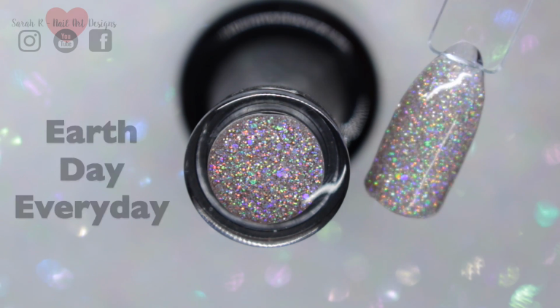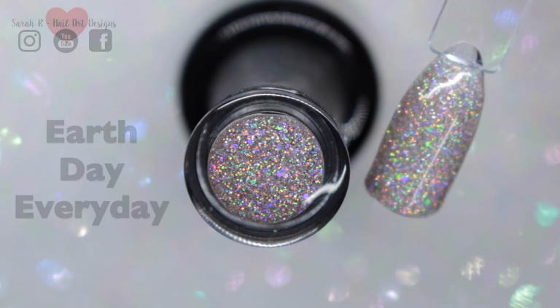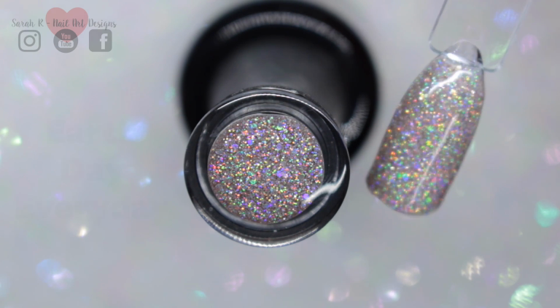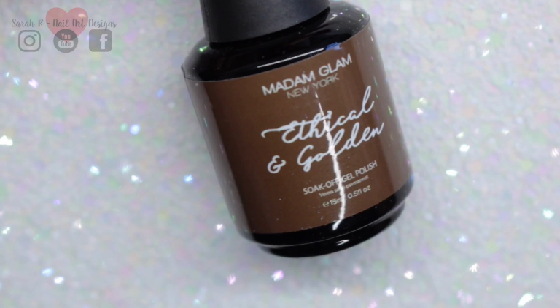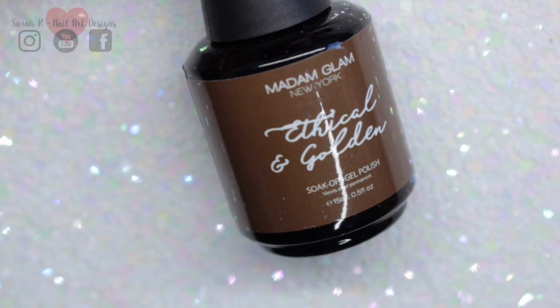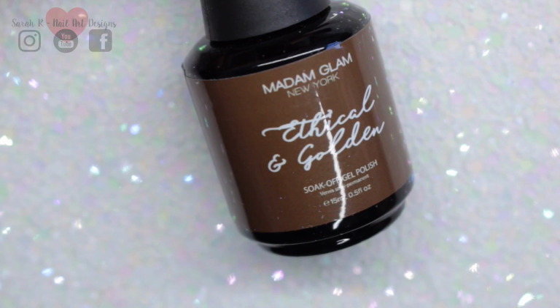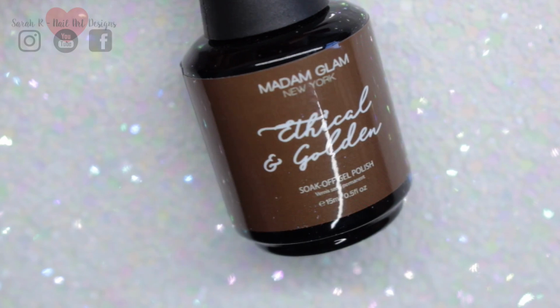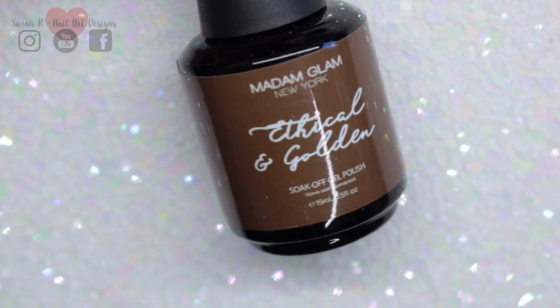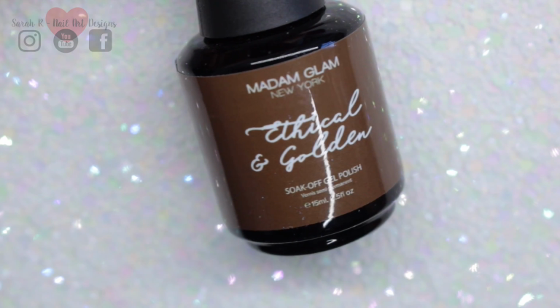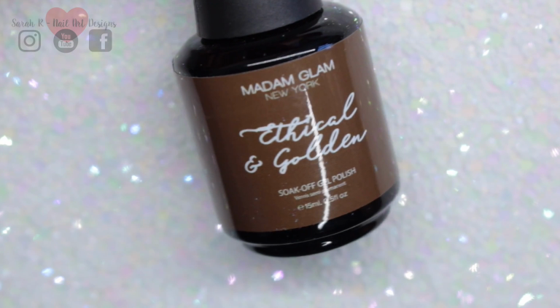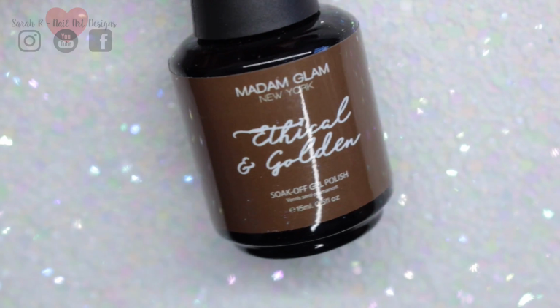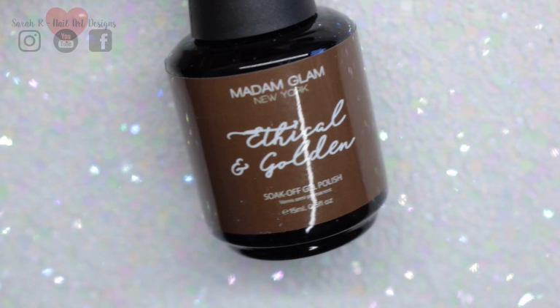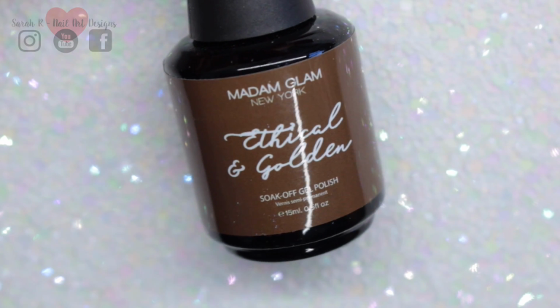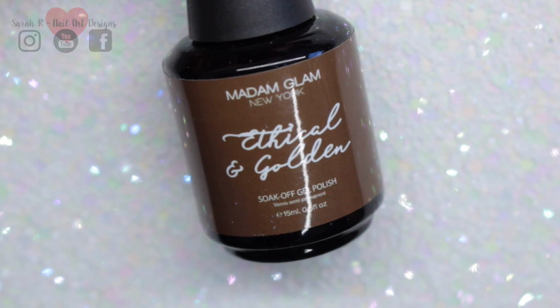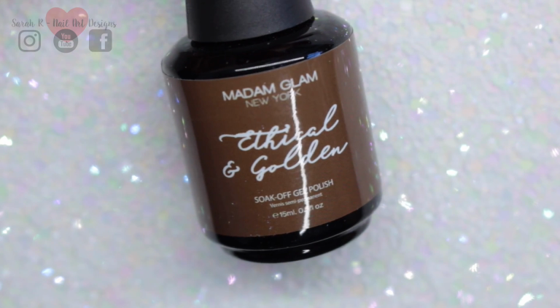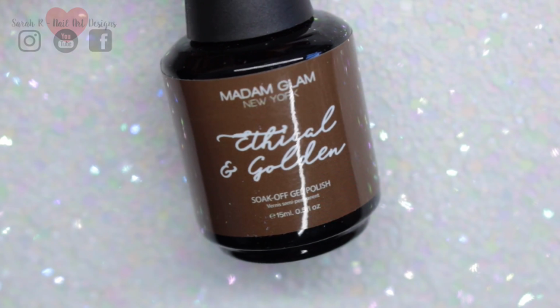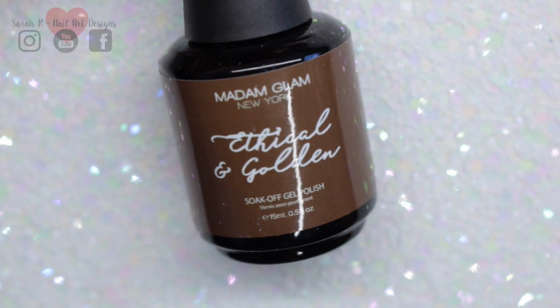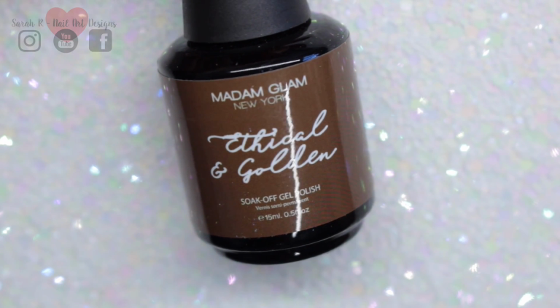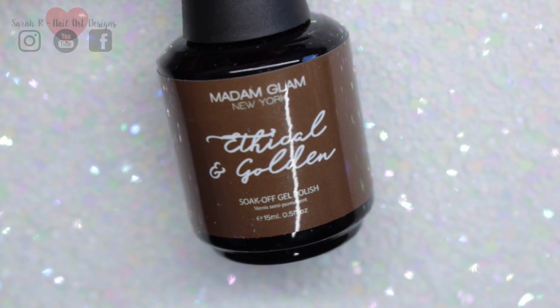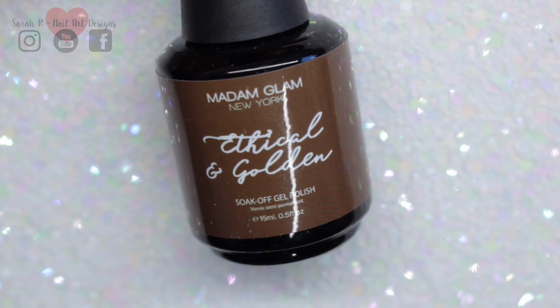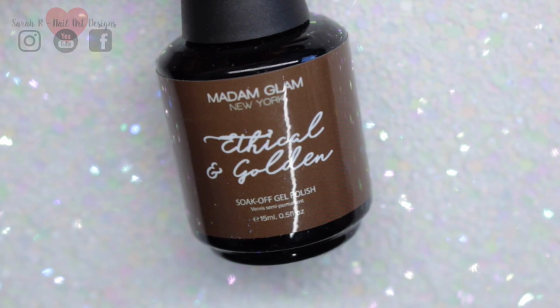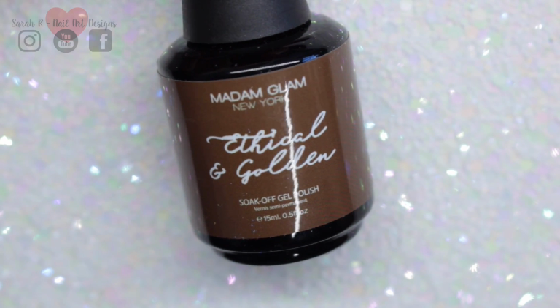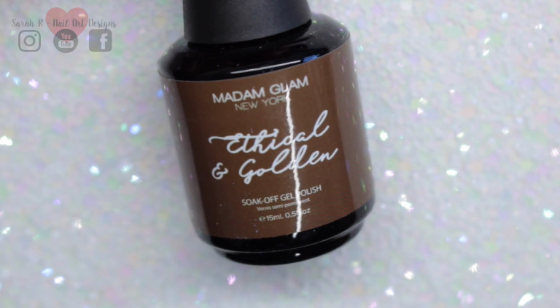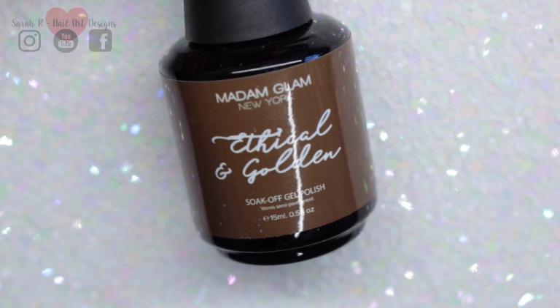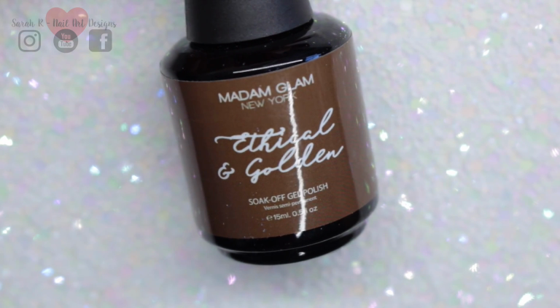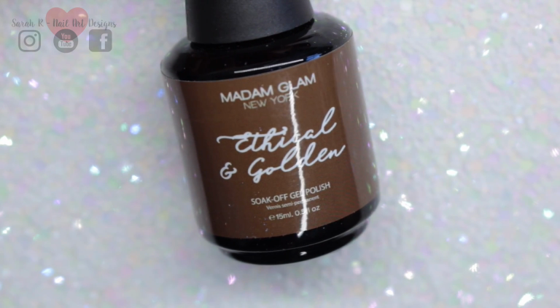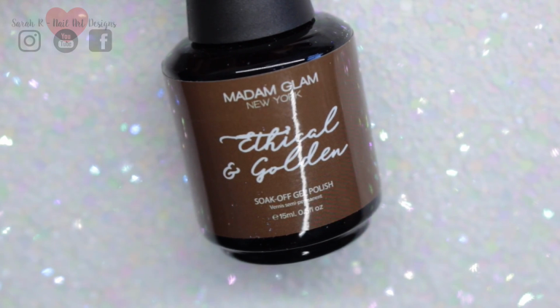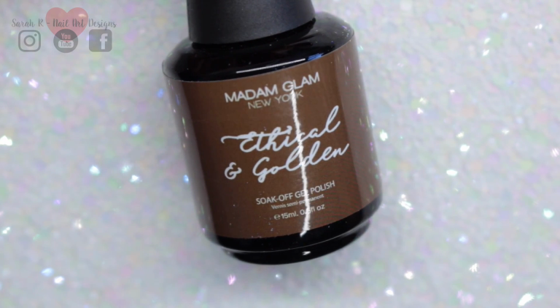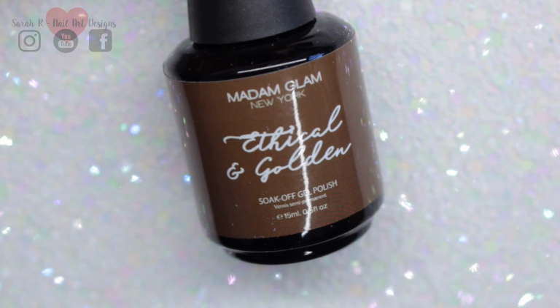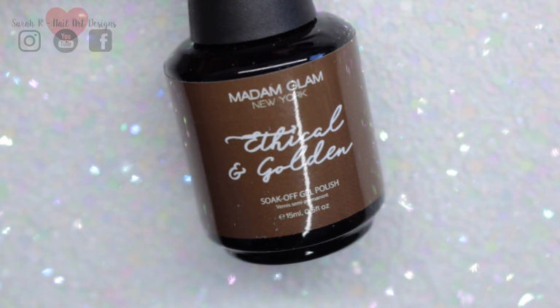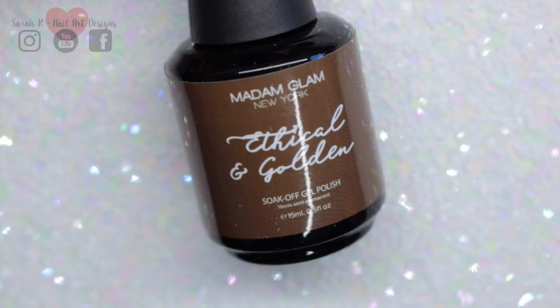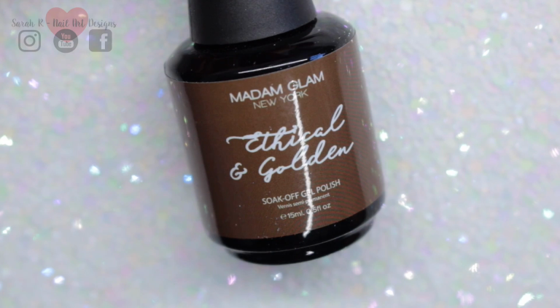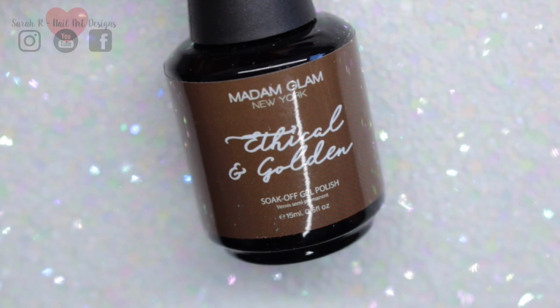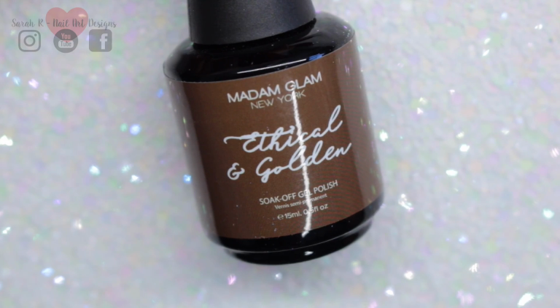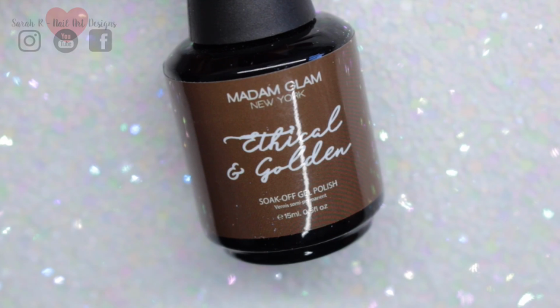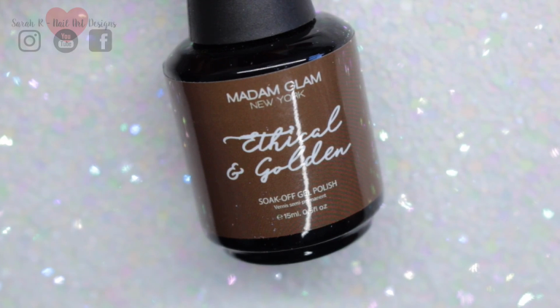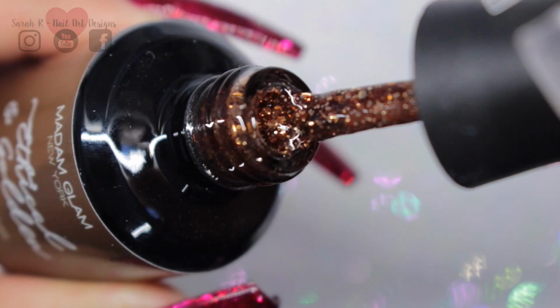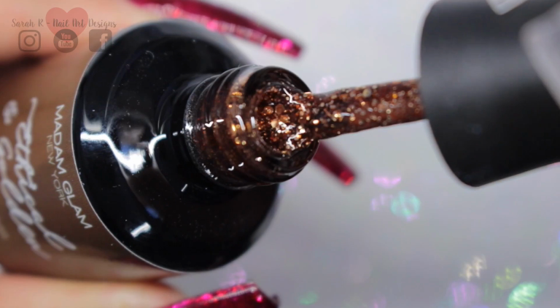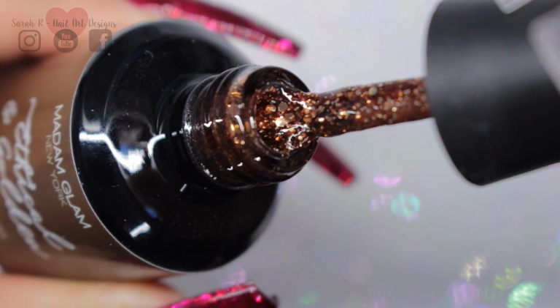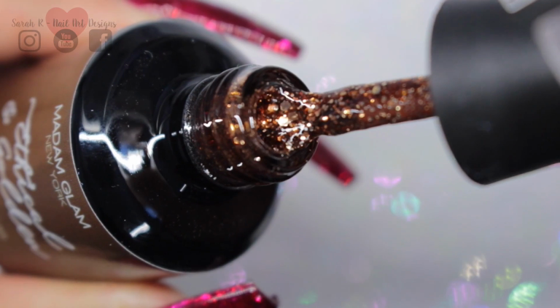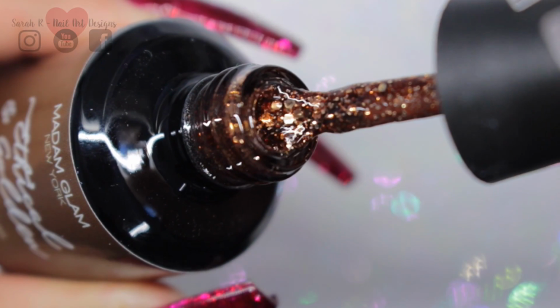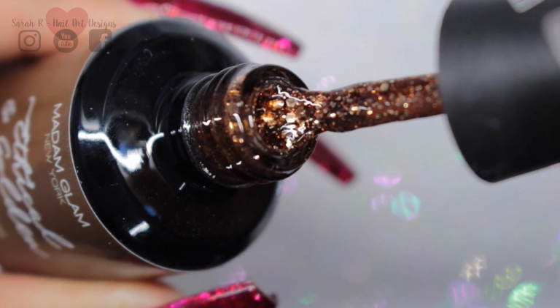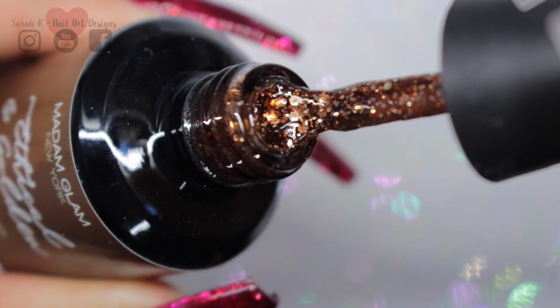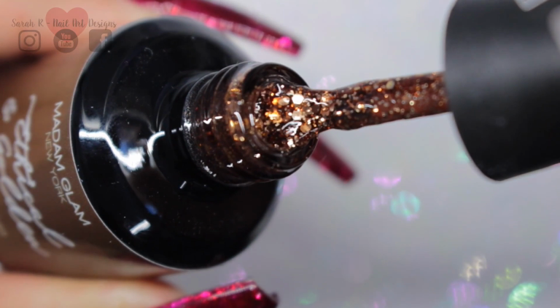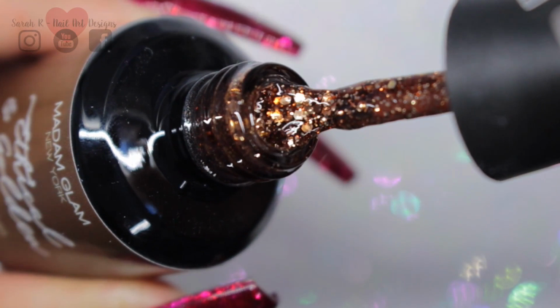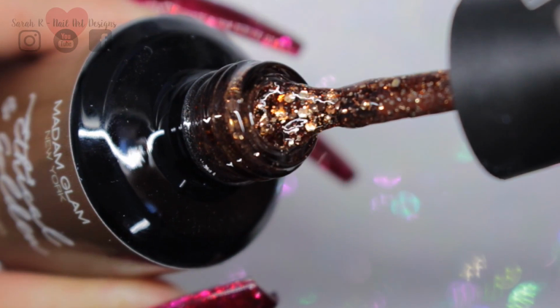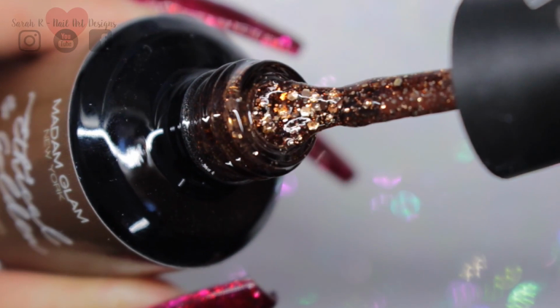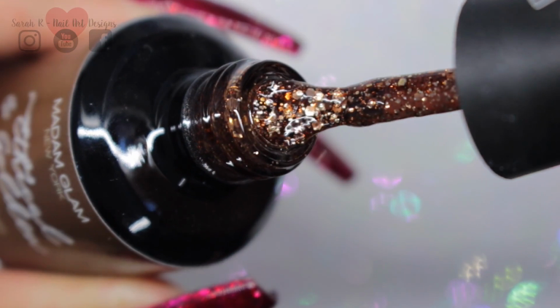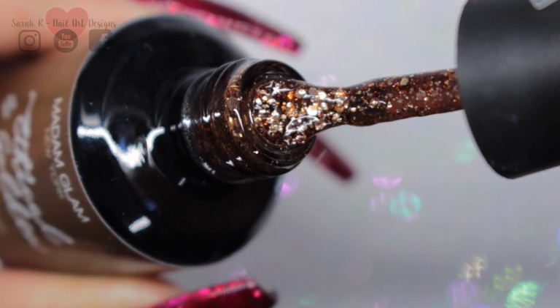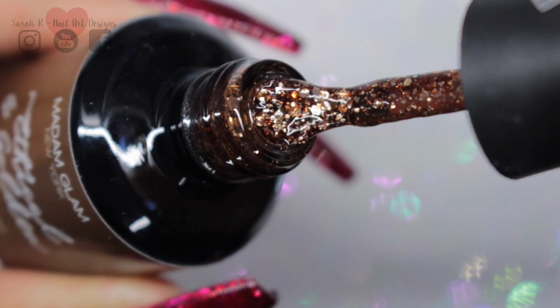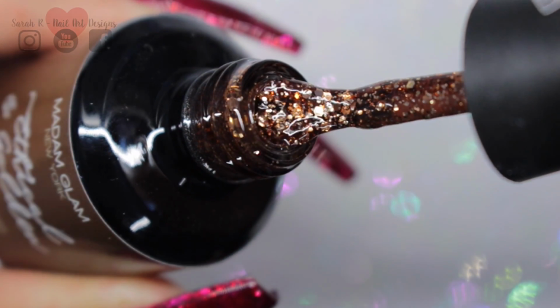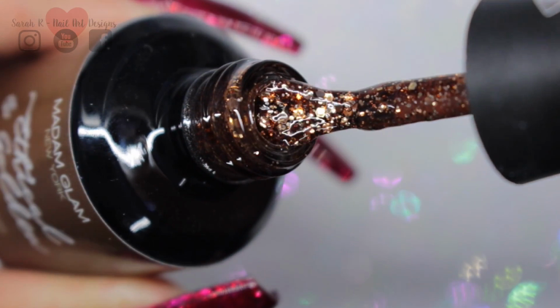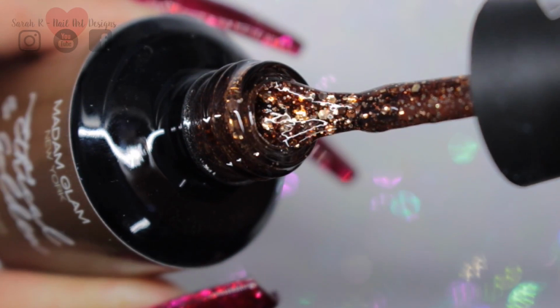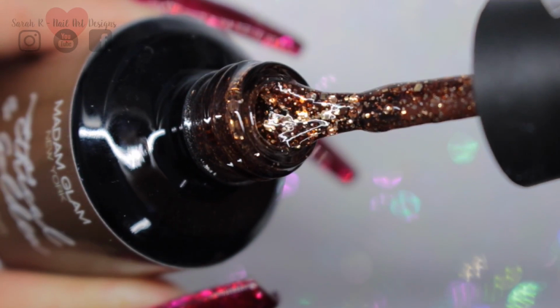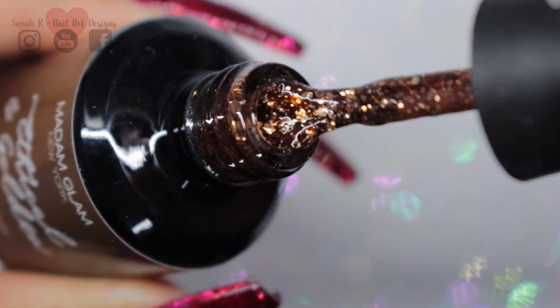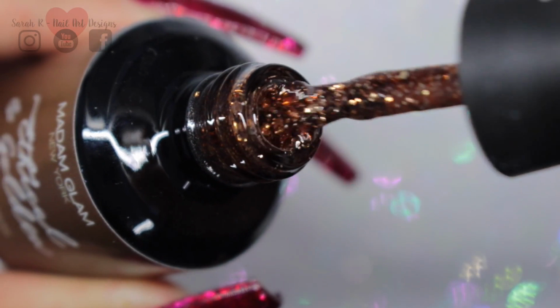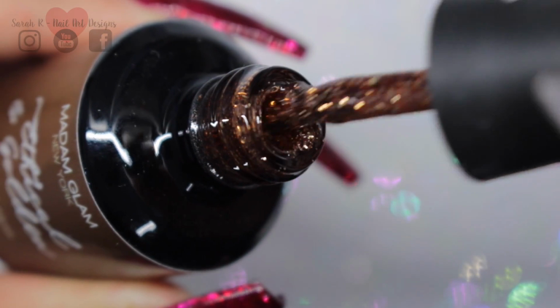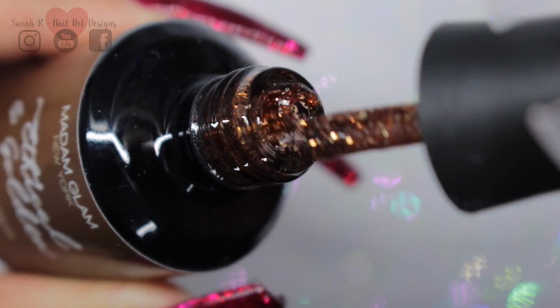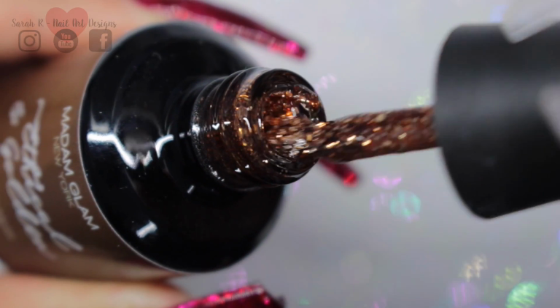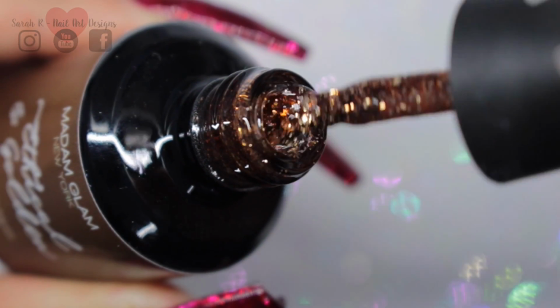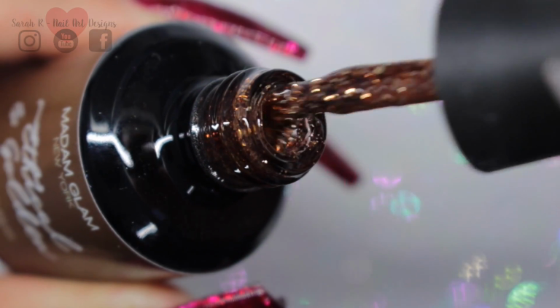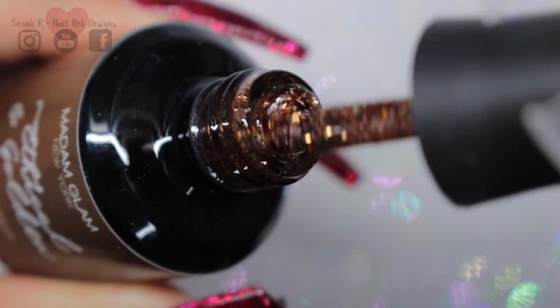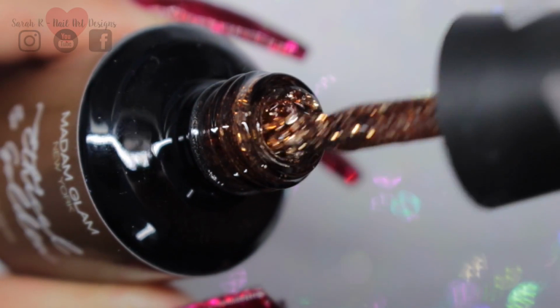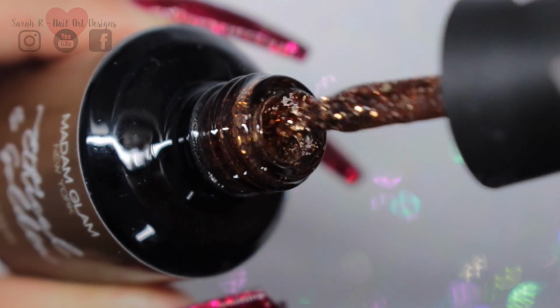Then we have Ethical and Golden, so this is a brown base with gold glitter pieces in there.